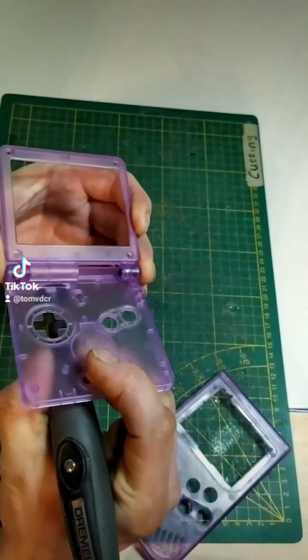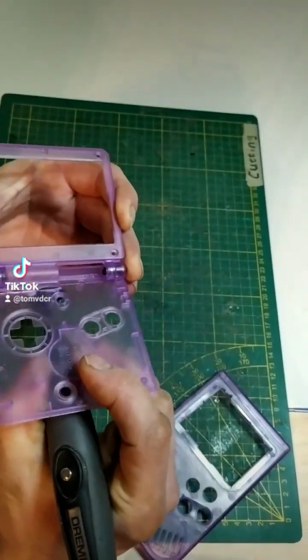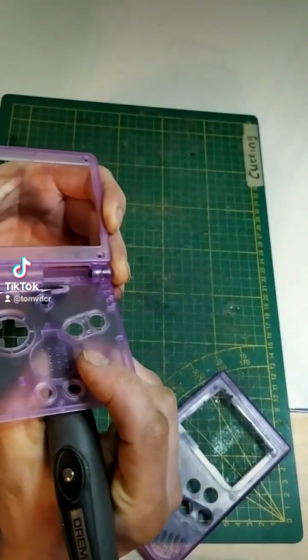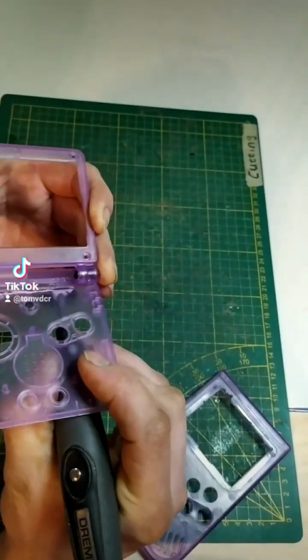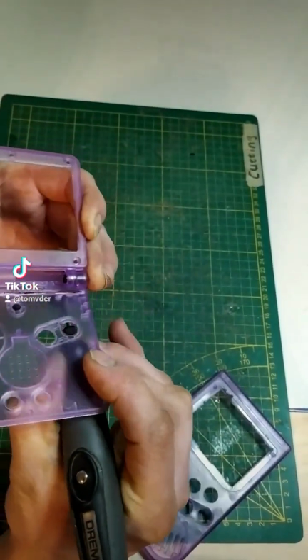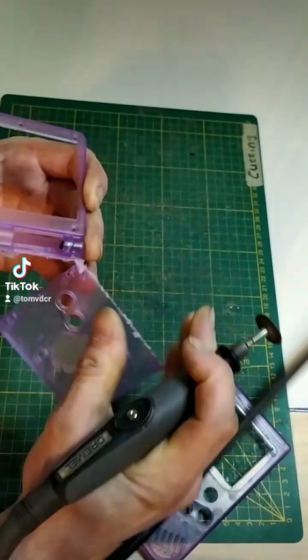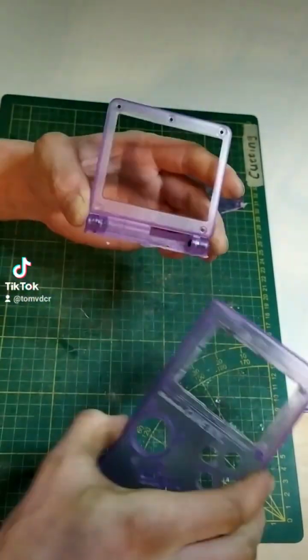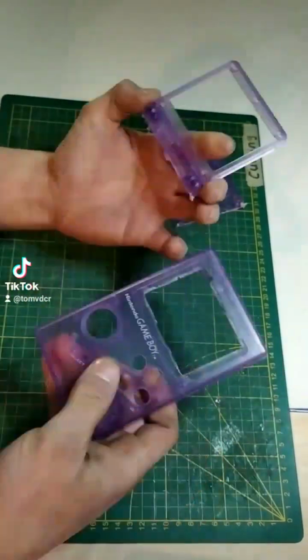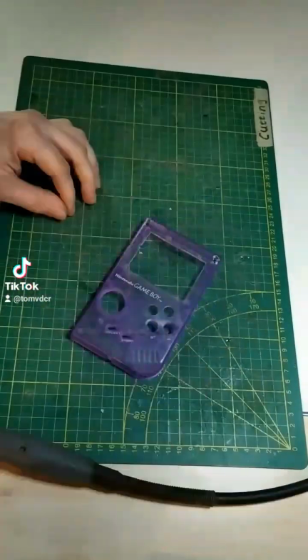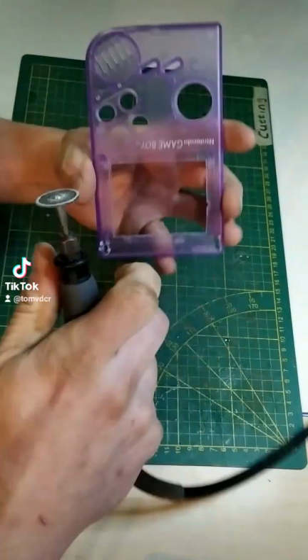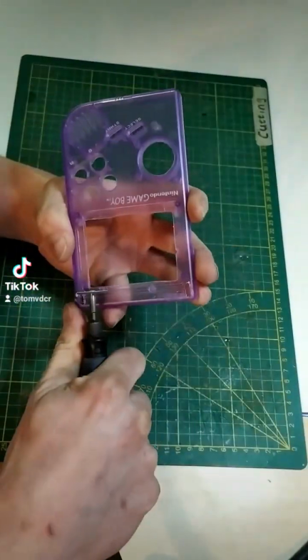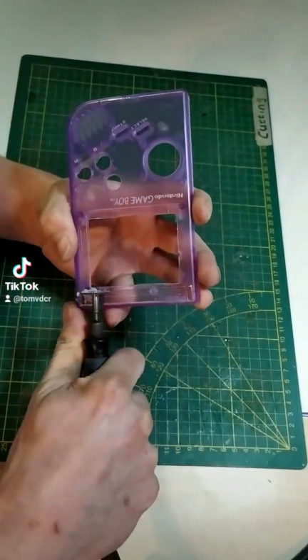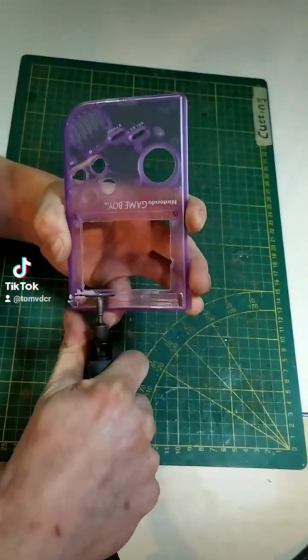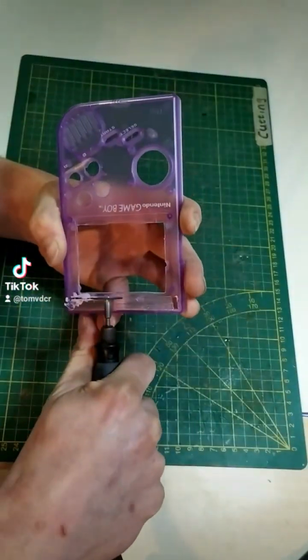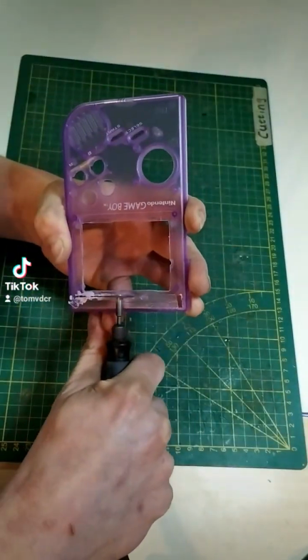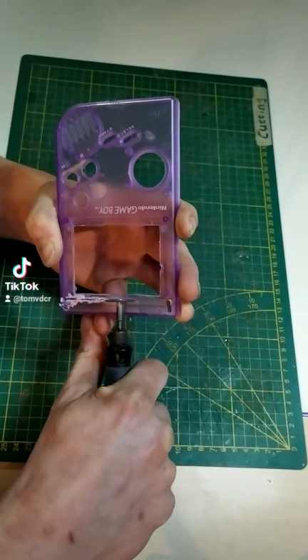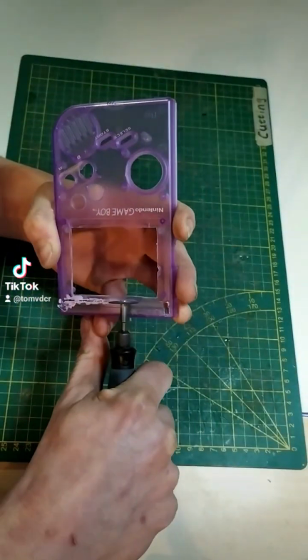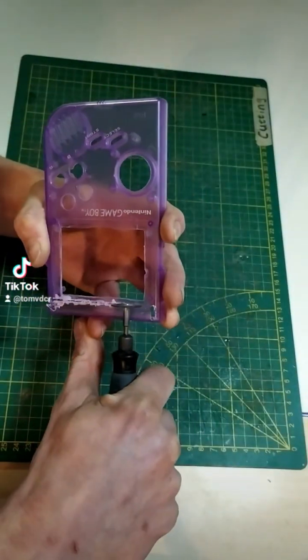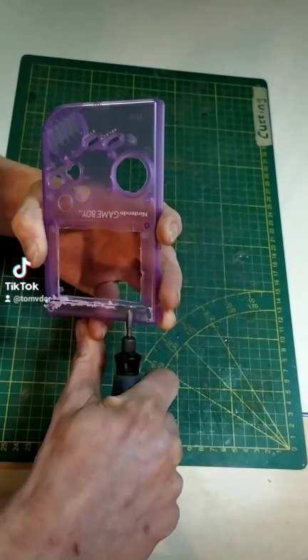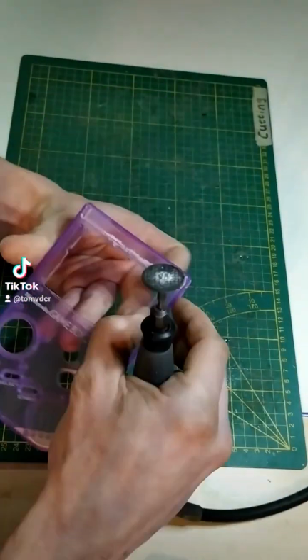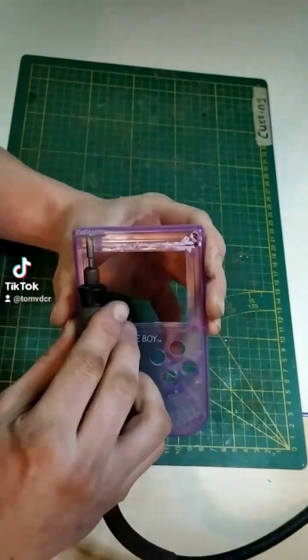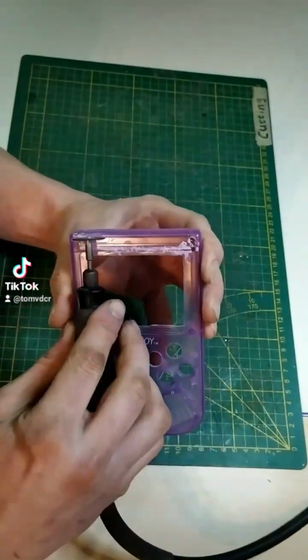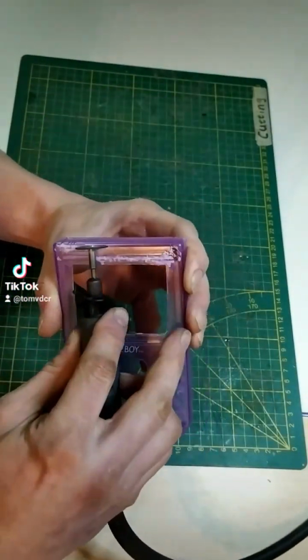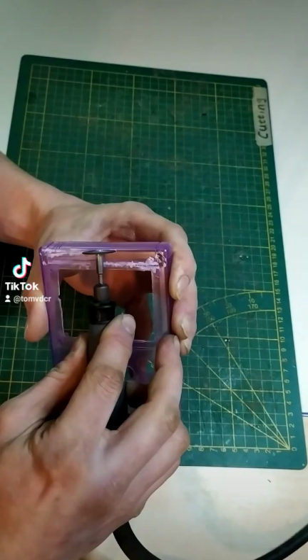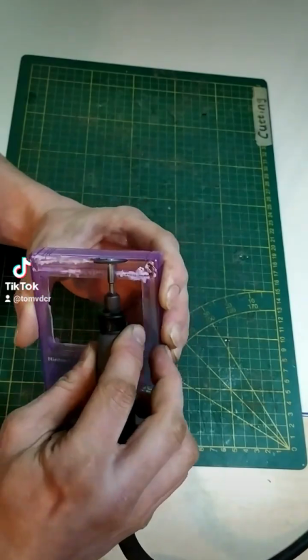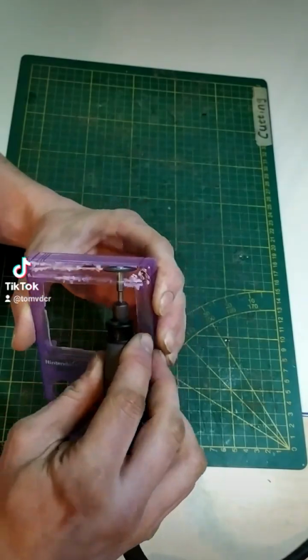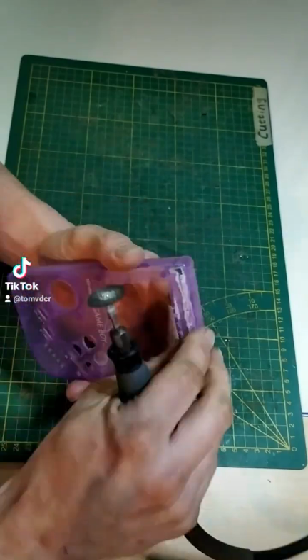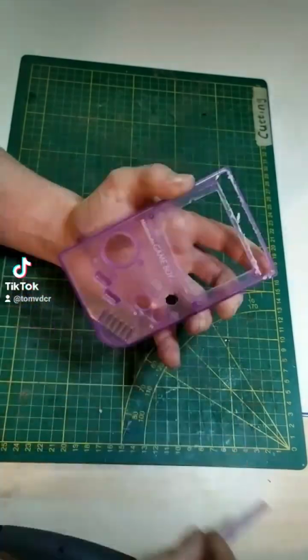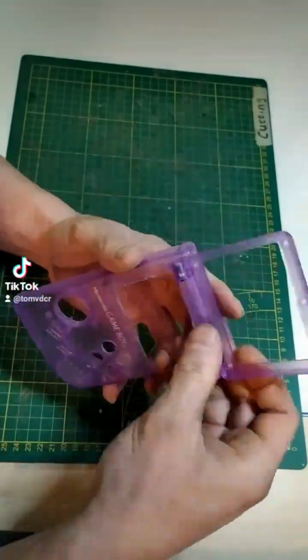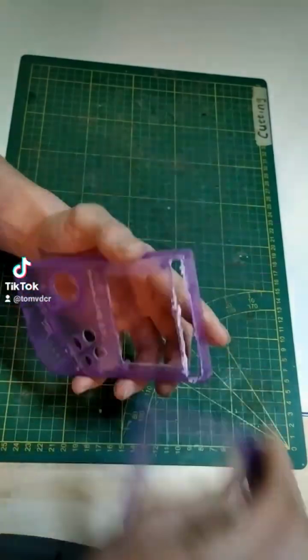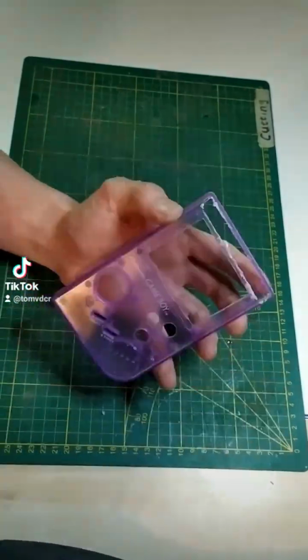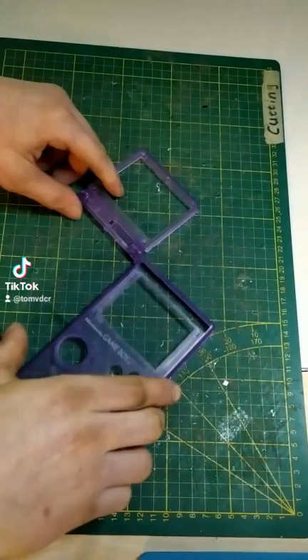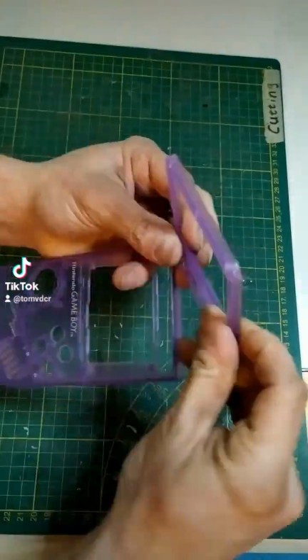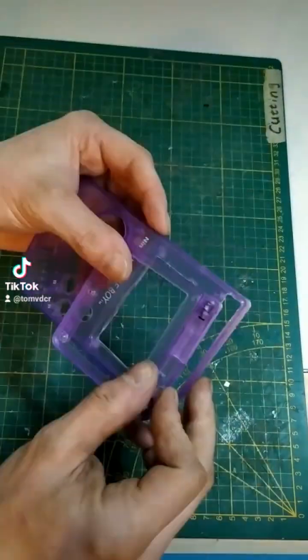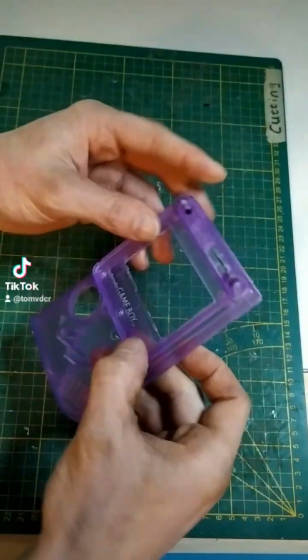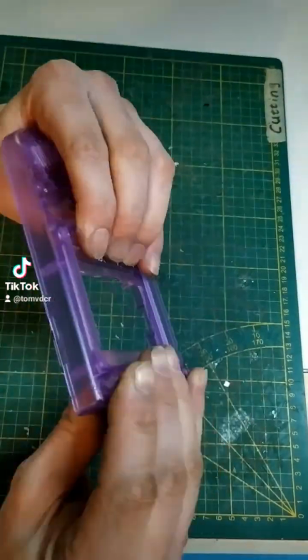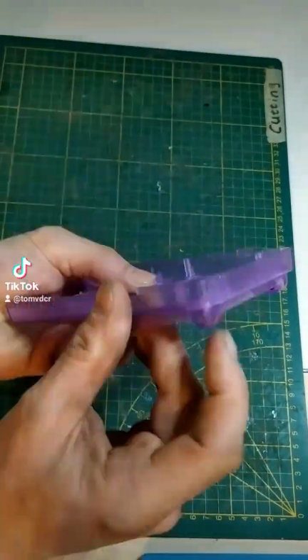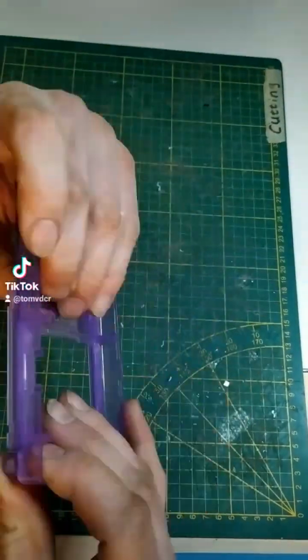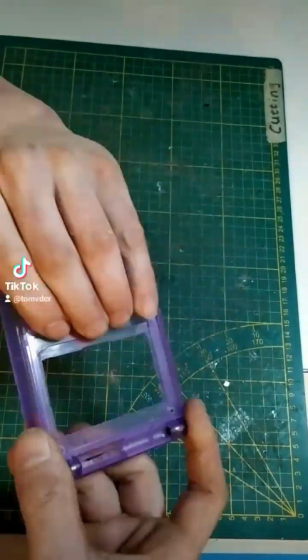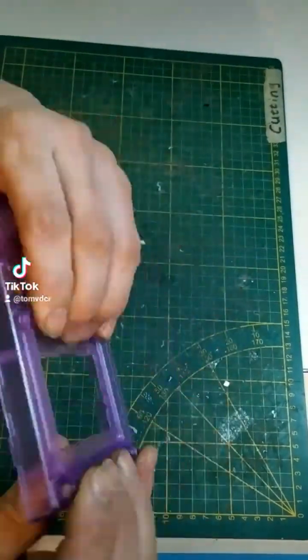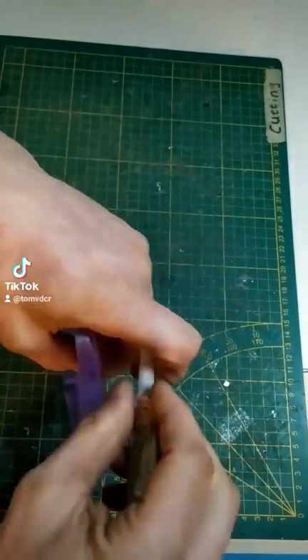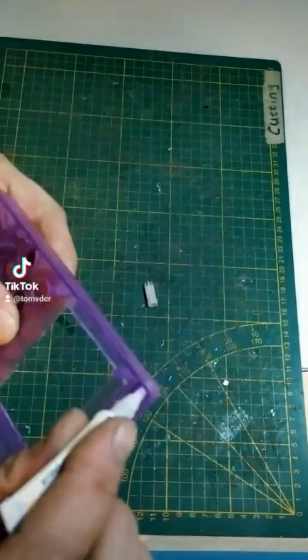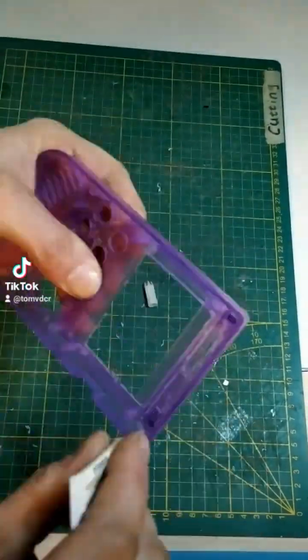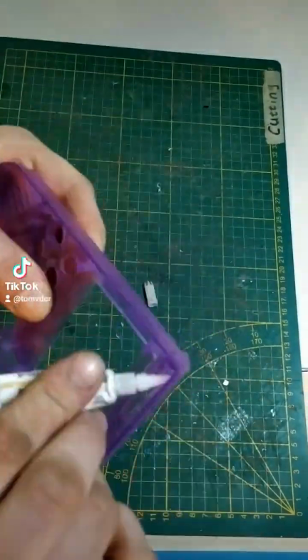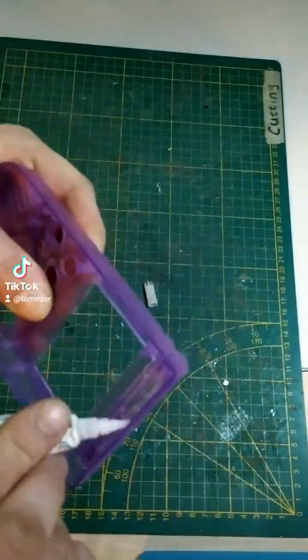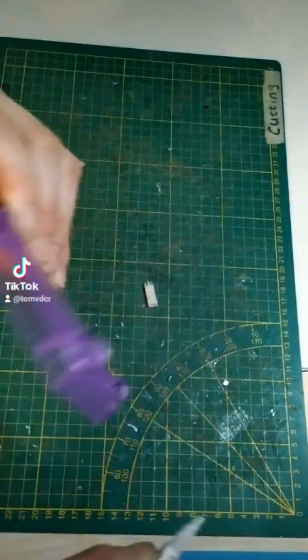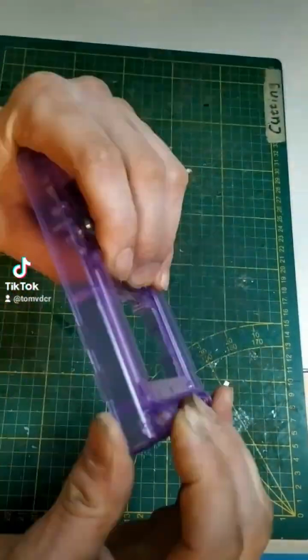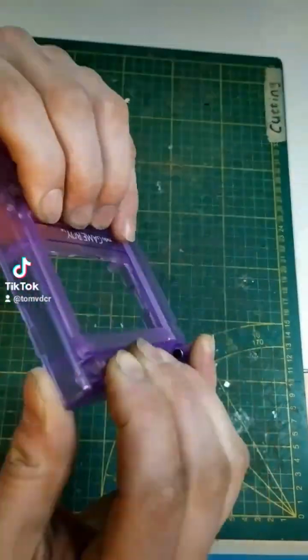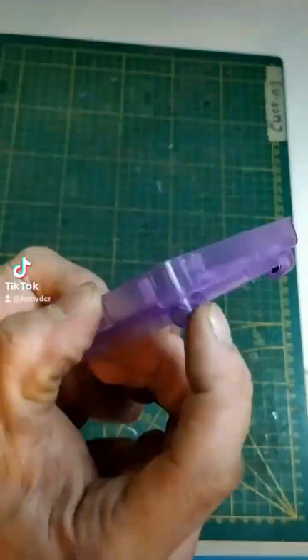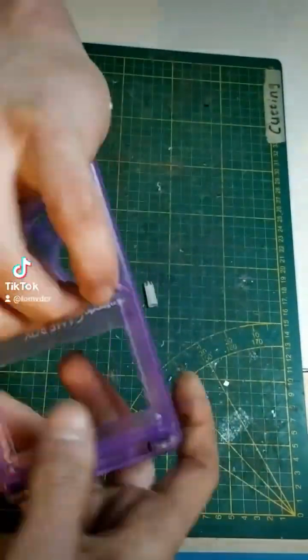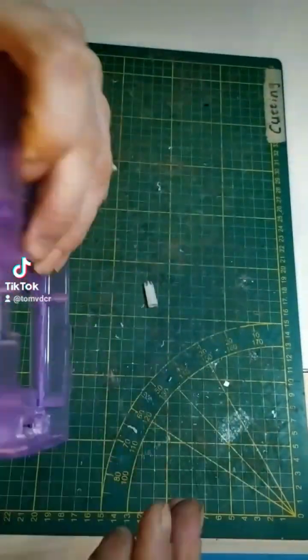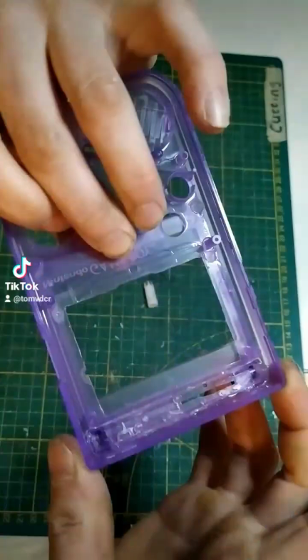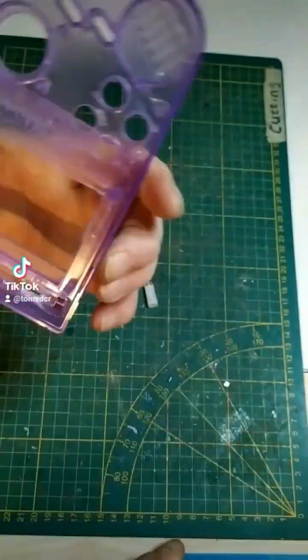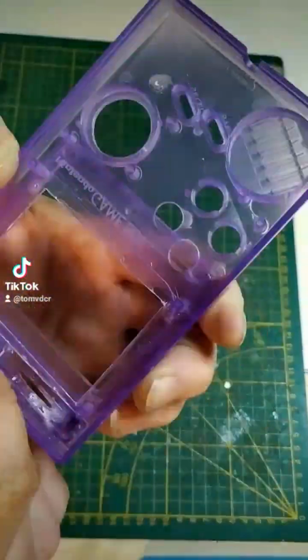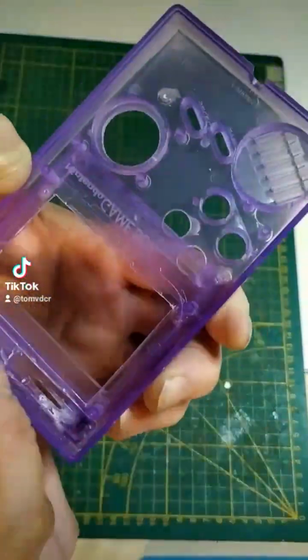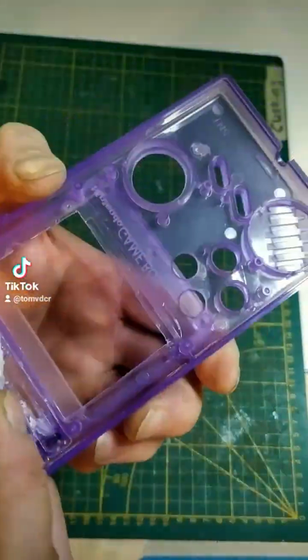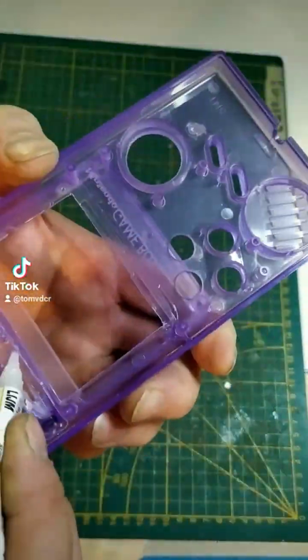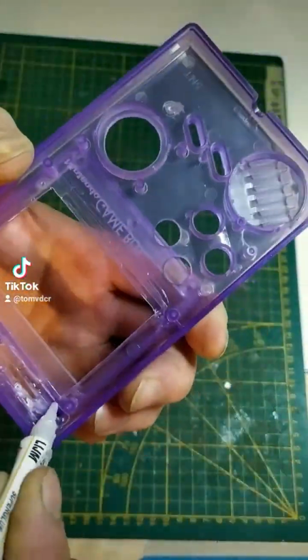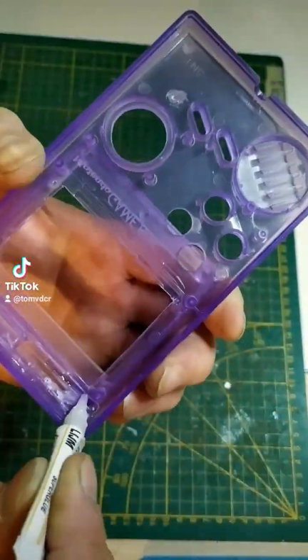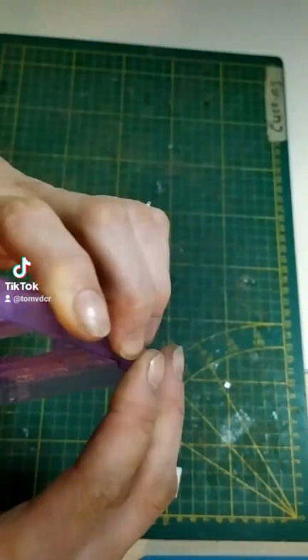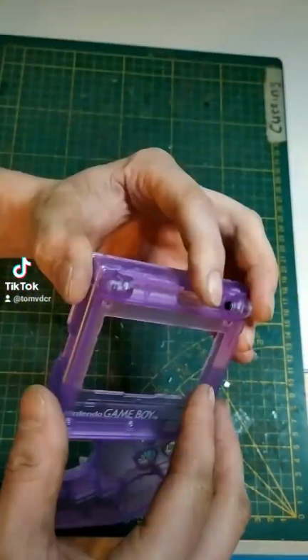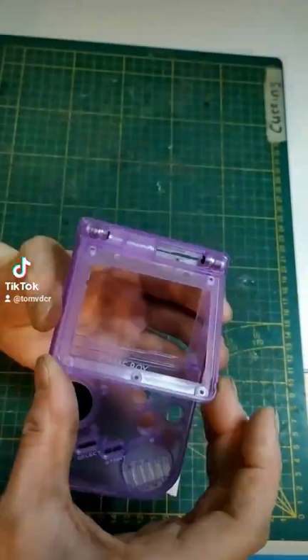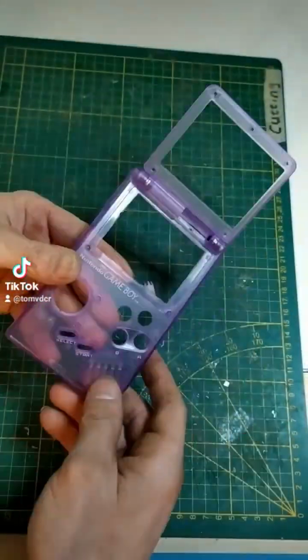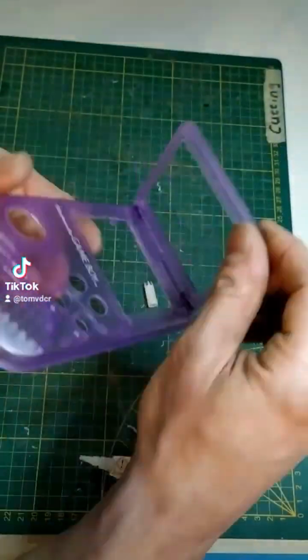Next we cut out a slot where the hinge of the GBA SP shell will be put in. Now we glue the two parts together and make sure they are aligned.